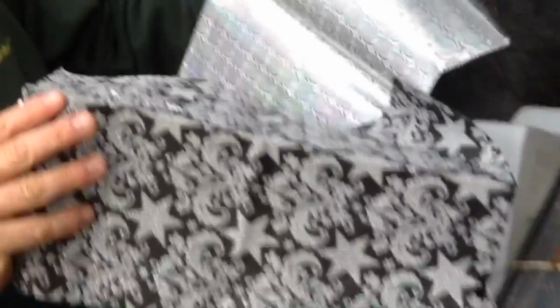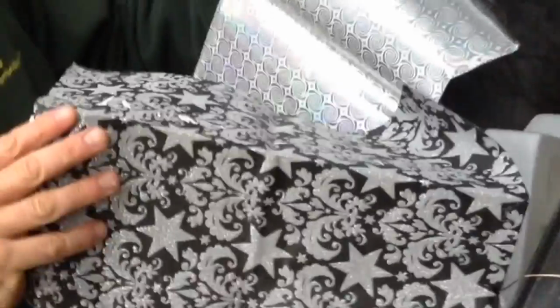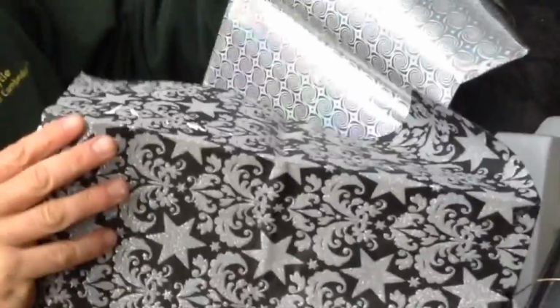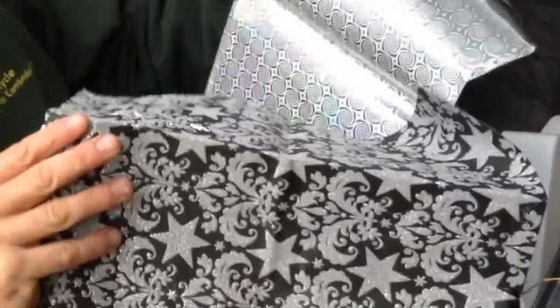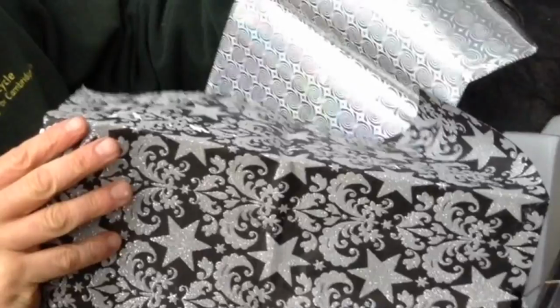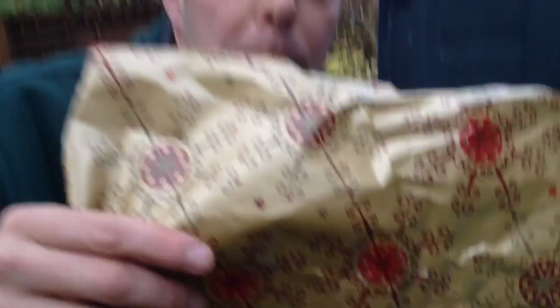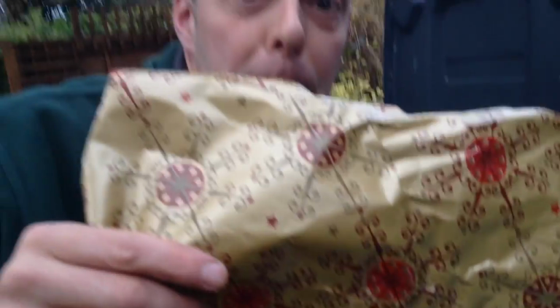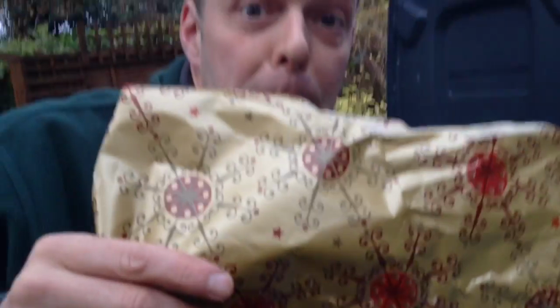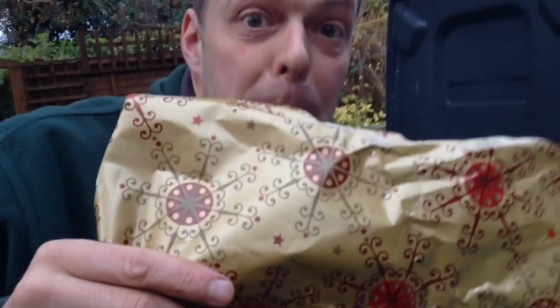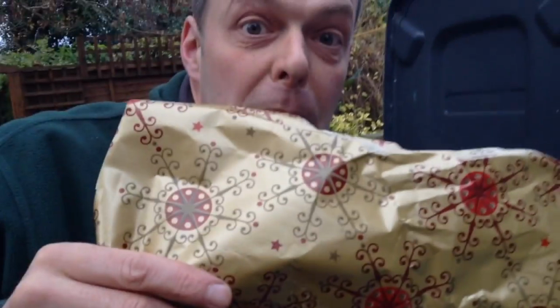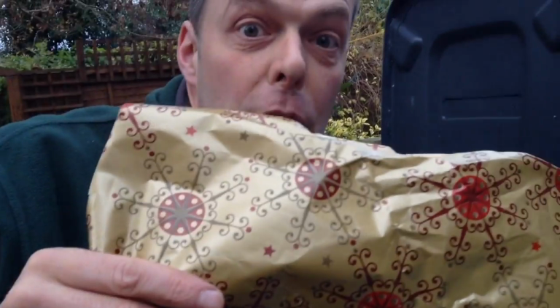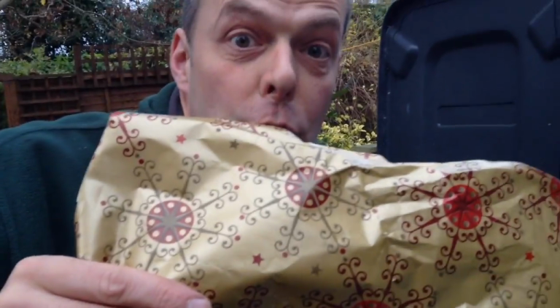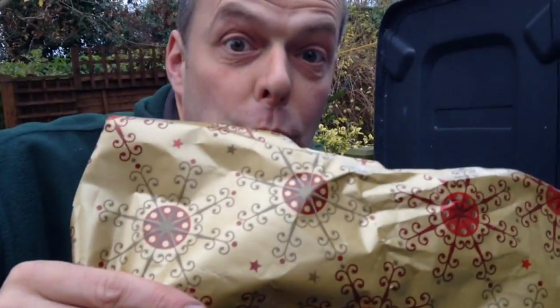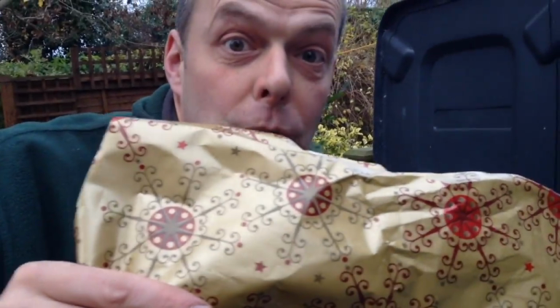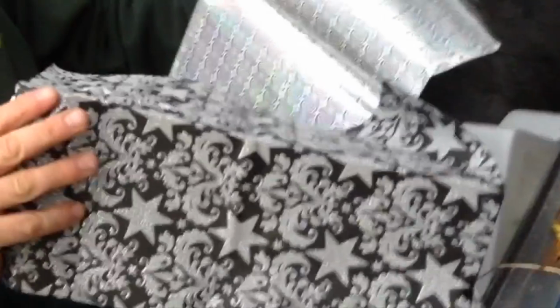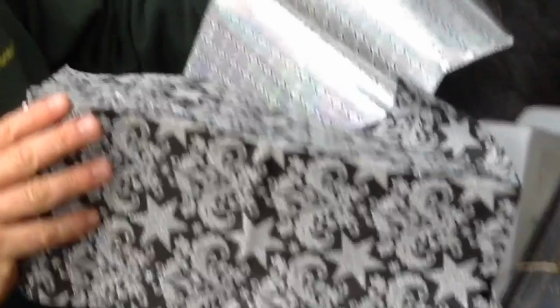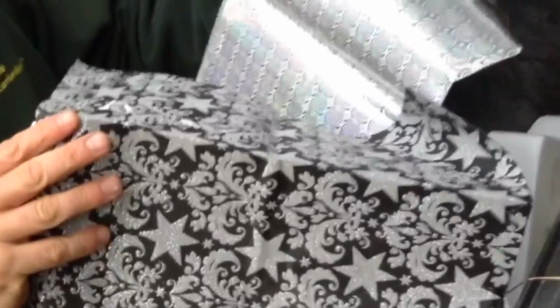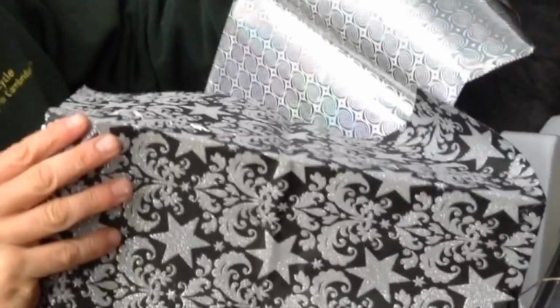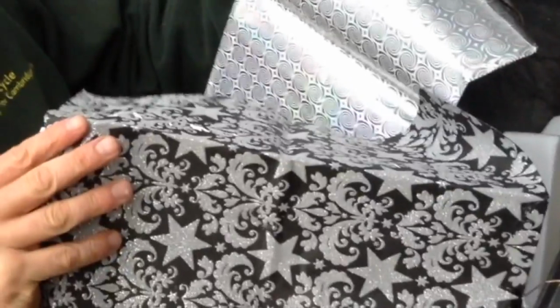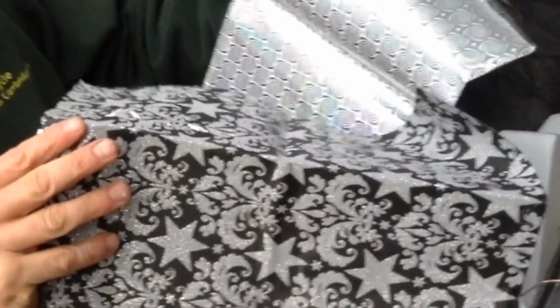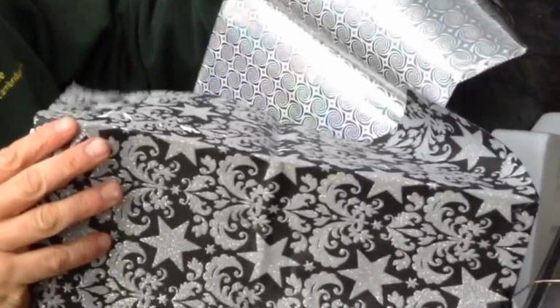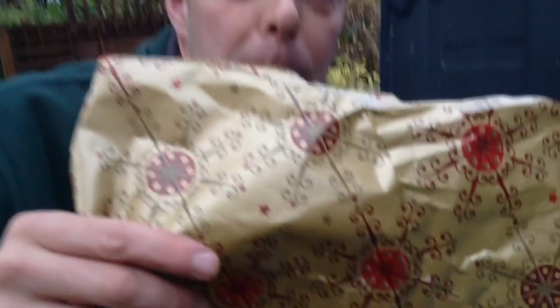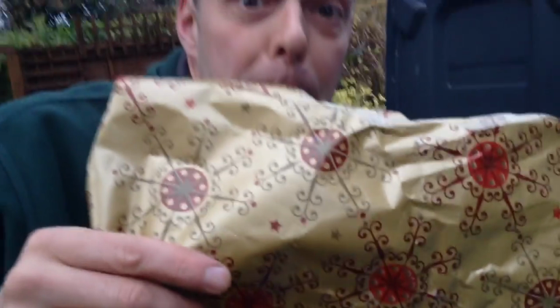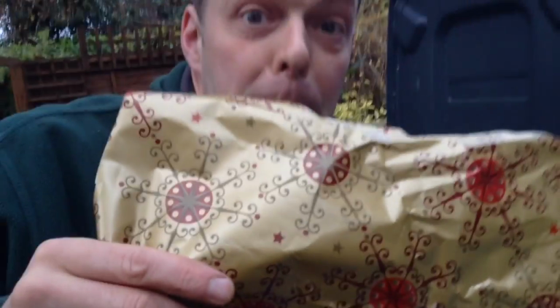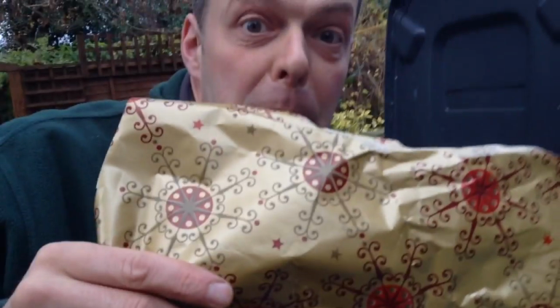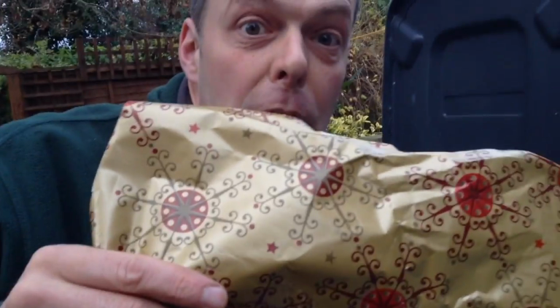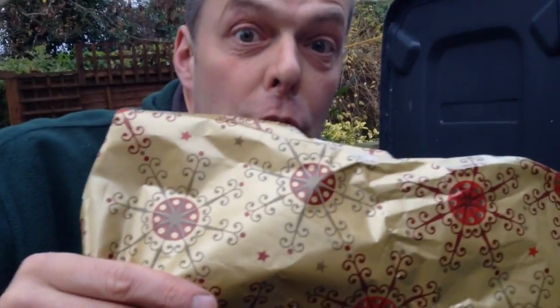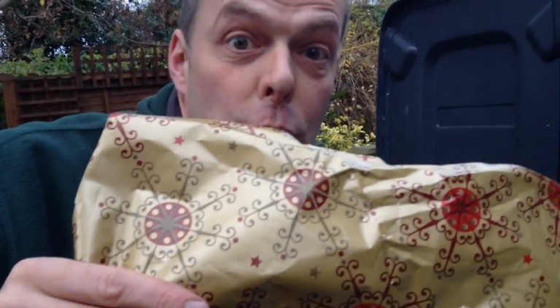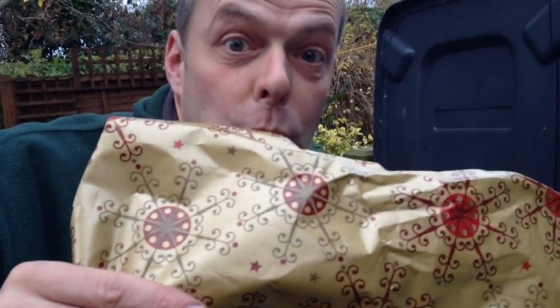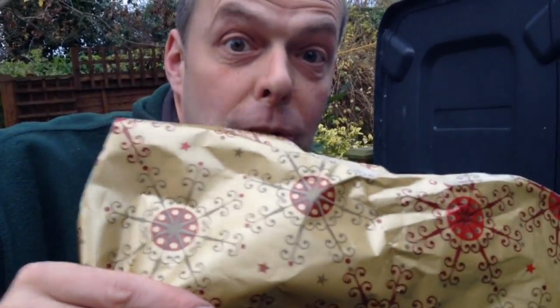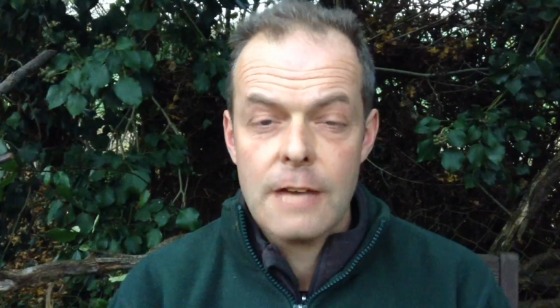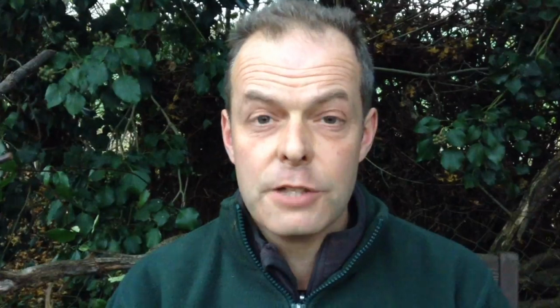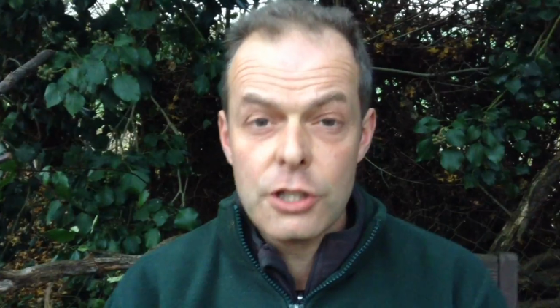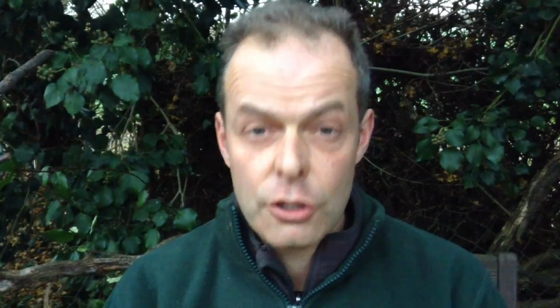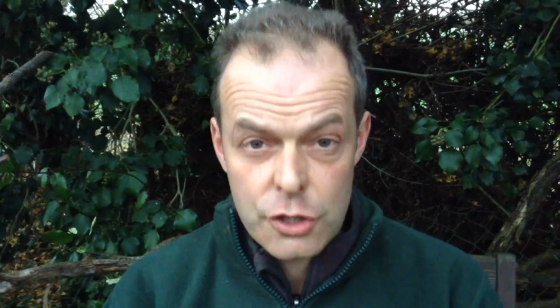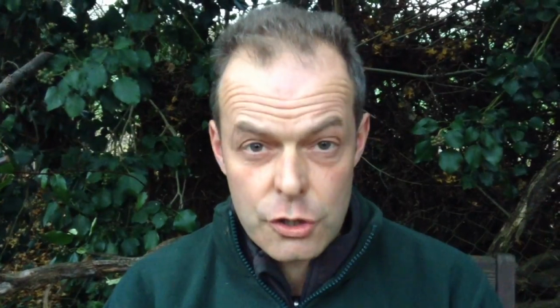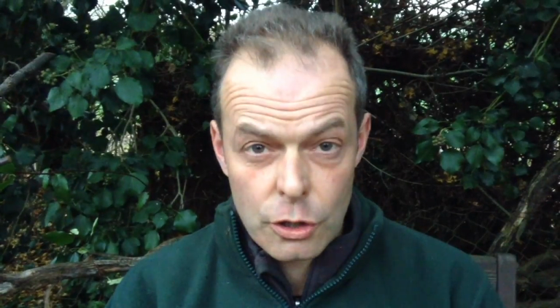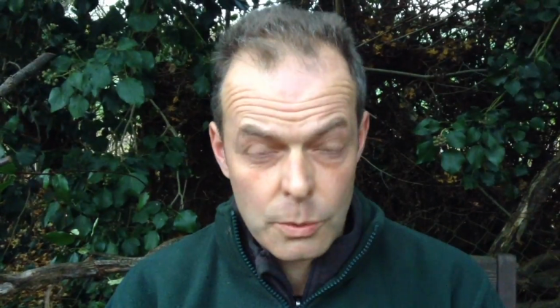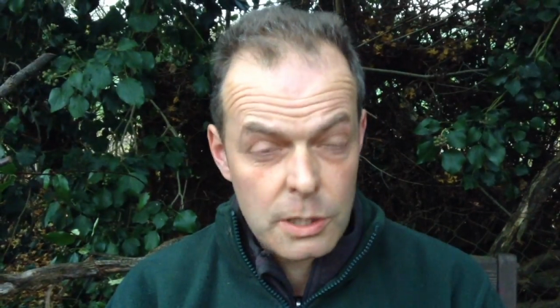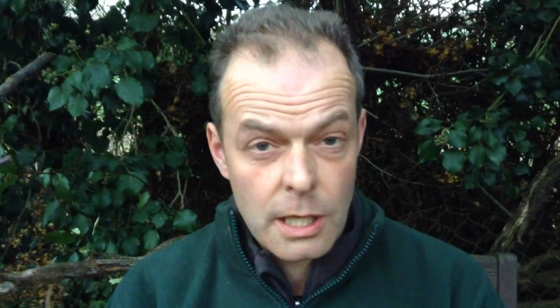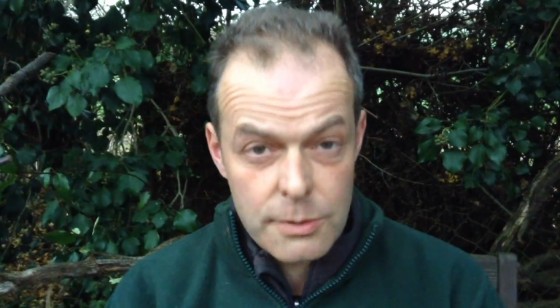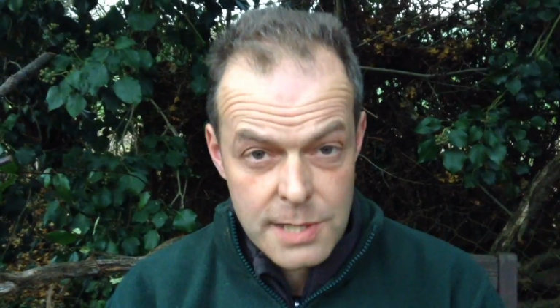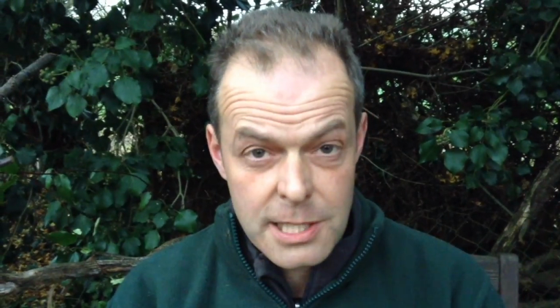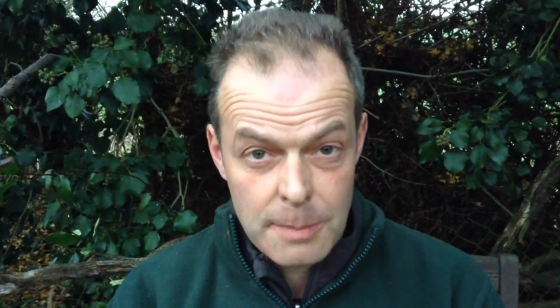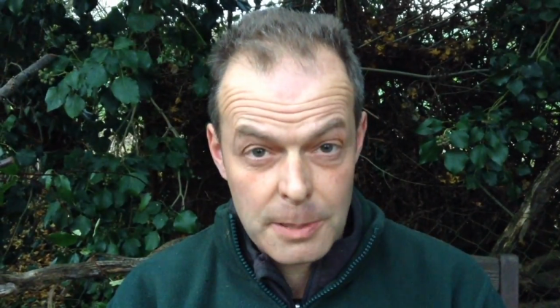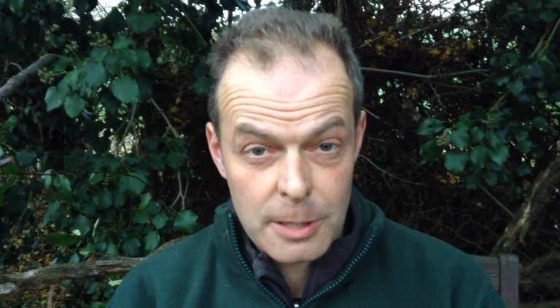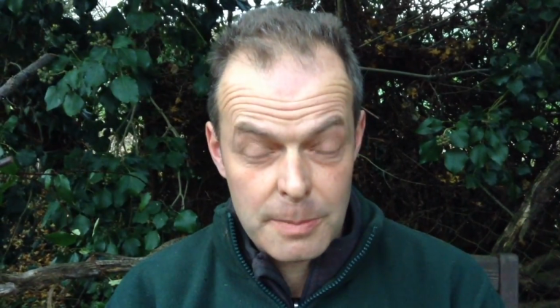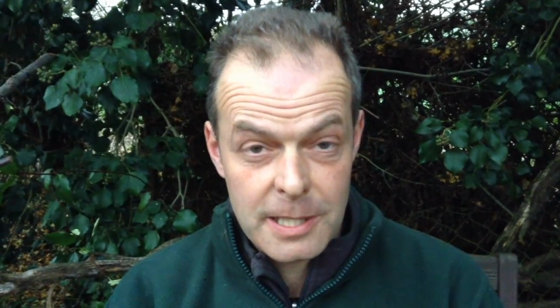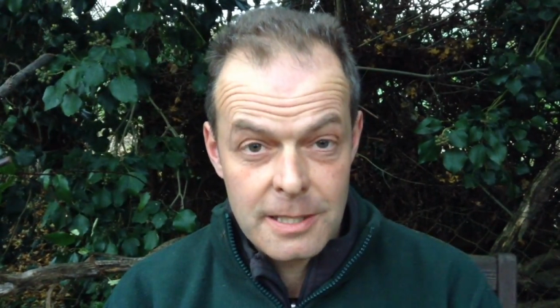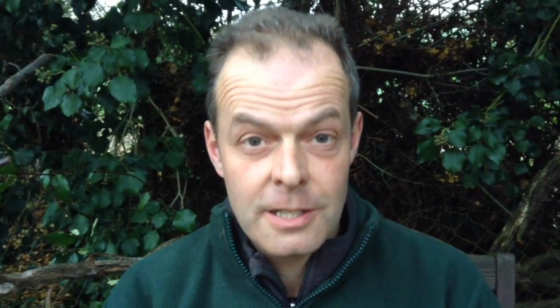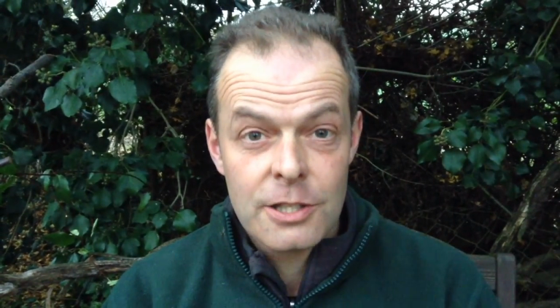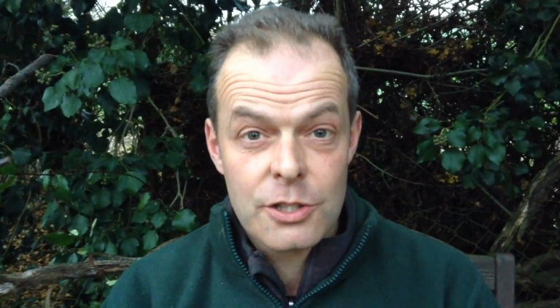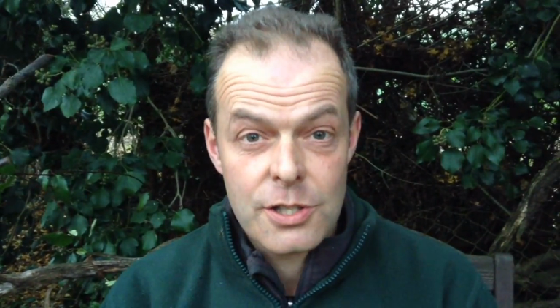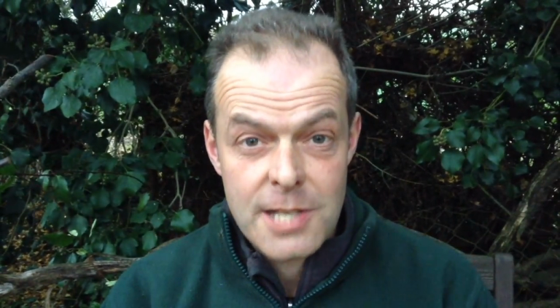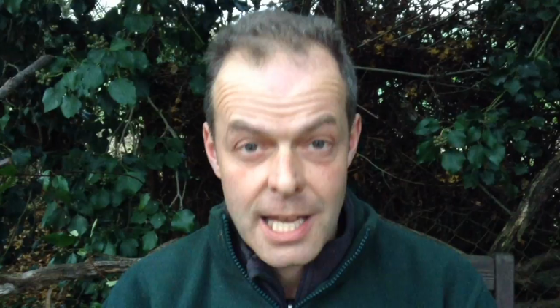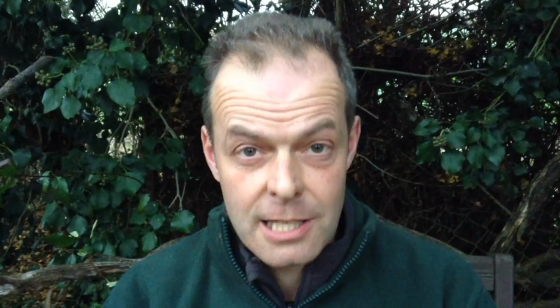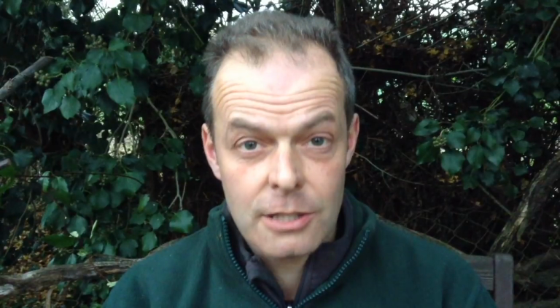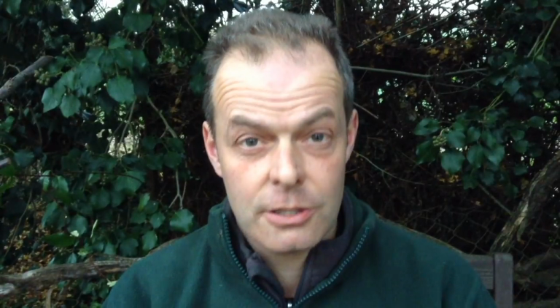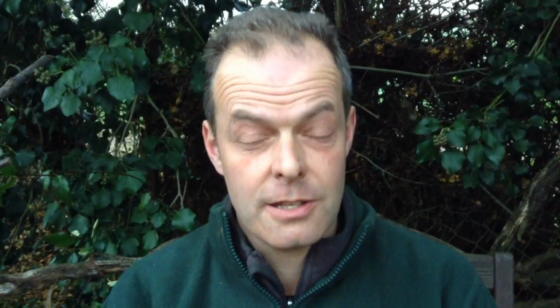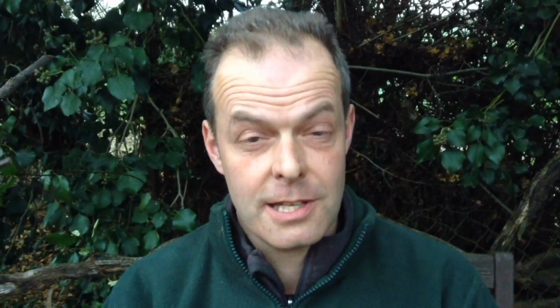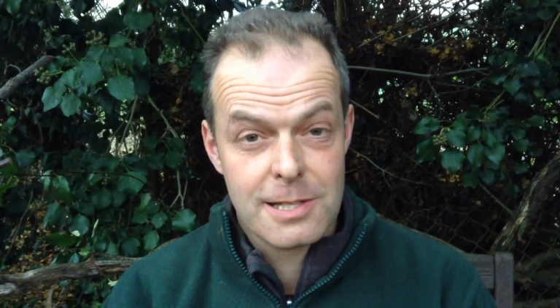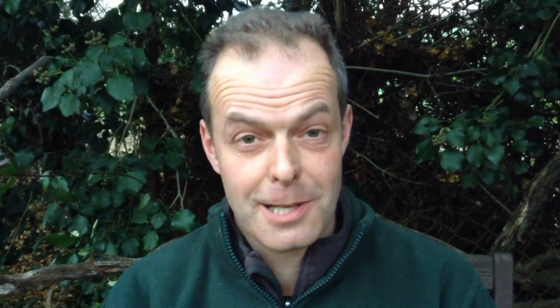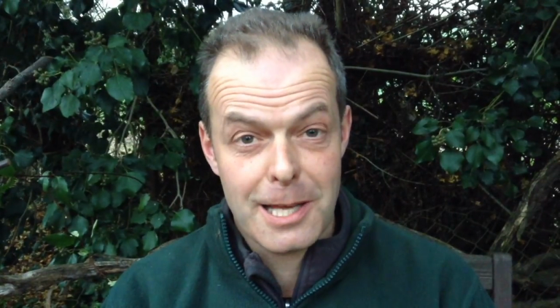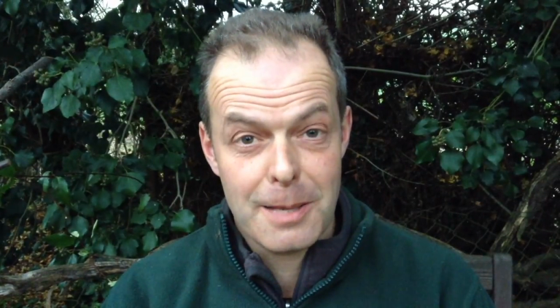Black. Blue. Black. Blue. If you're not sure what goes in your blue bin, just take a look at this clip.